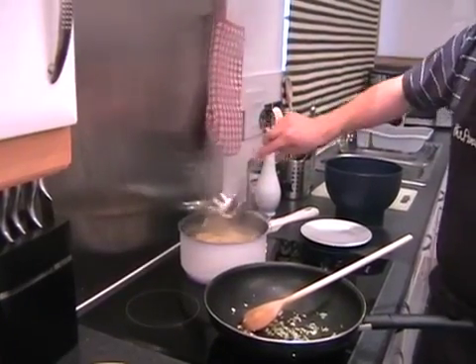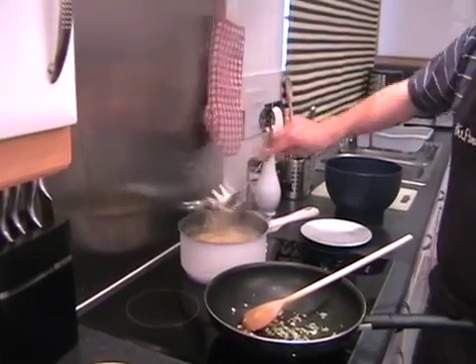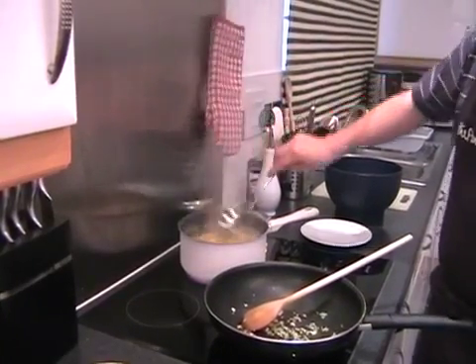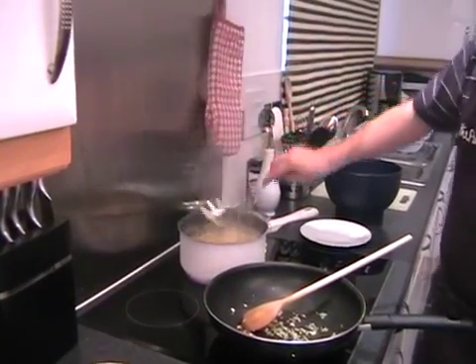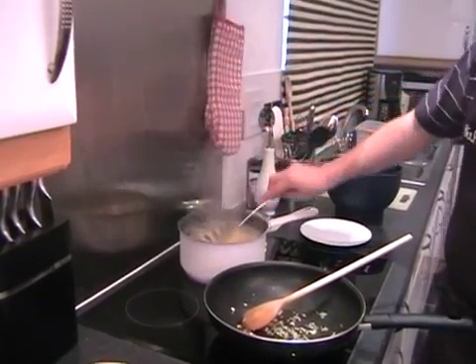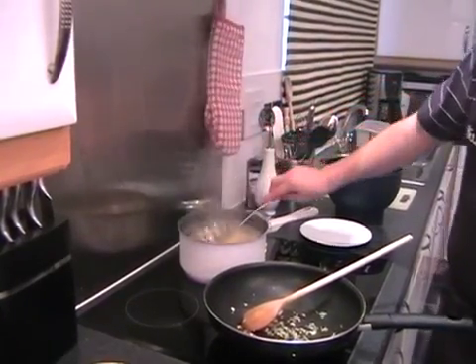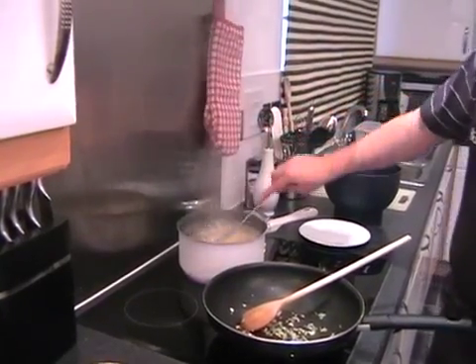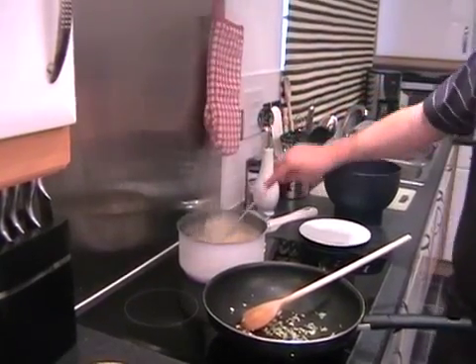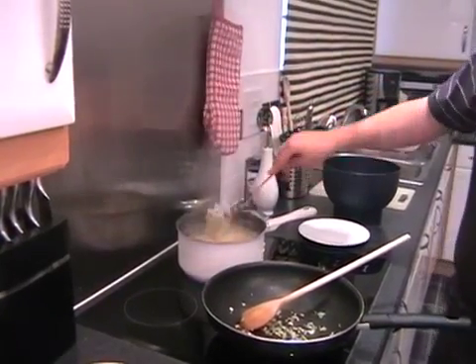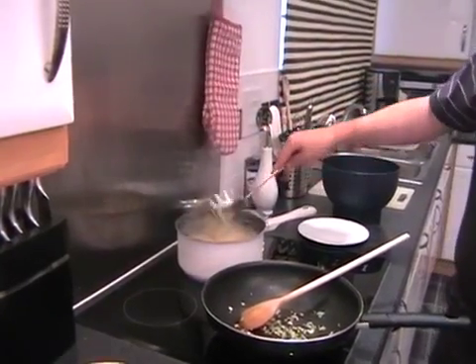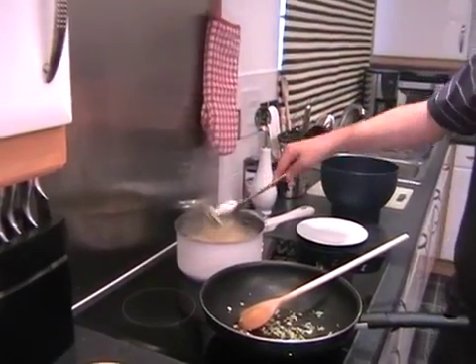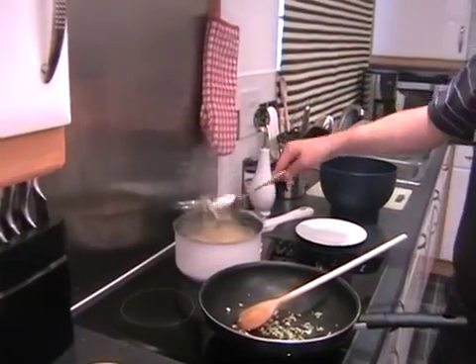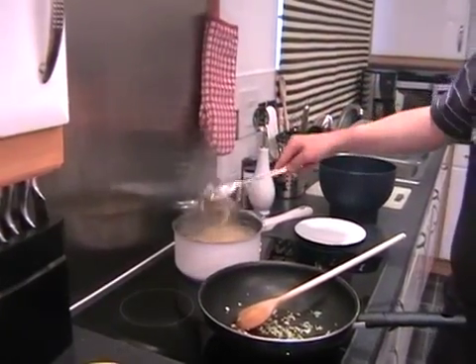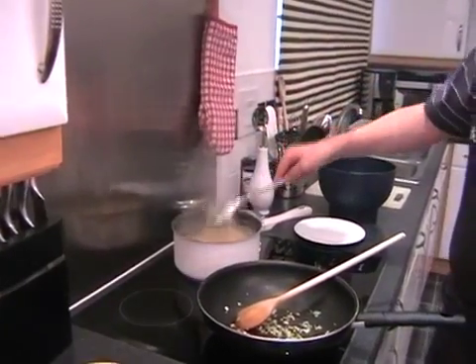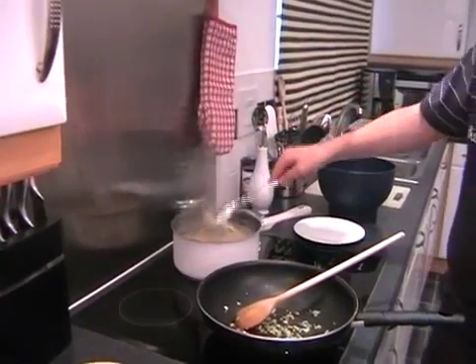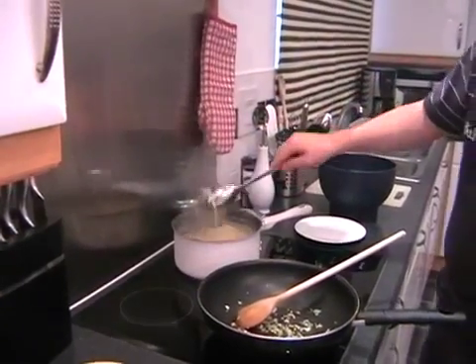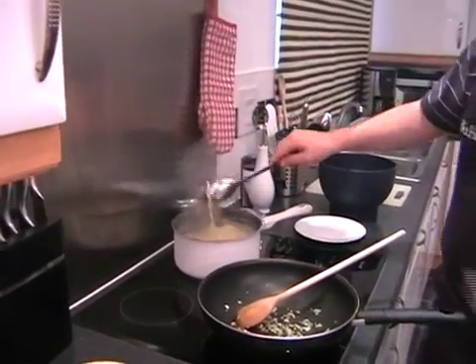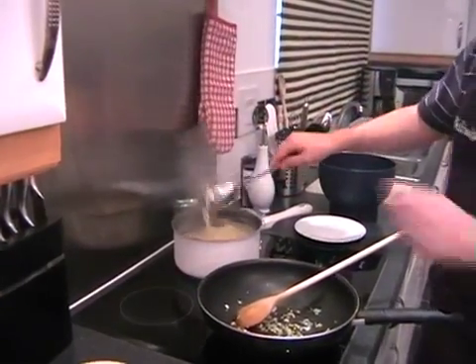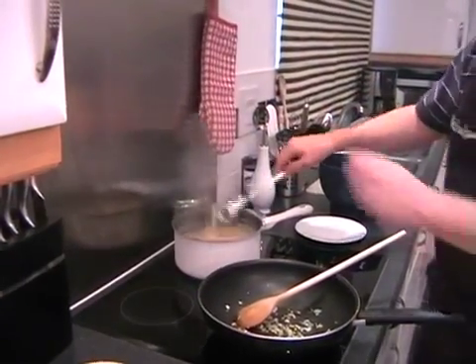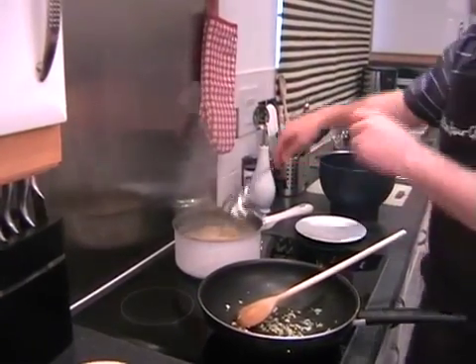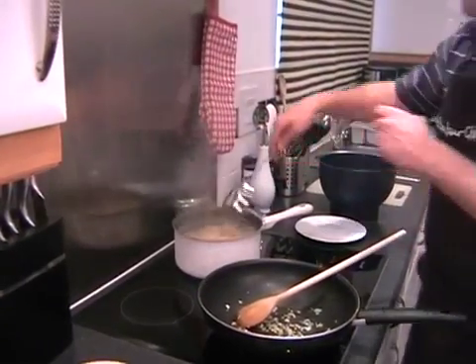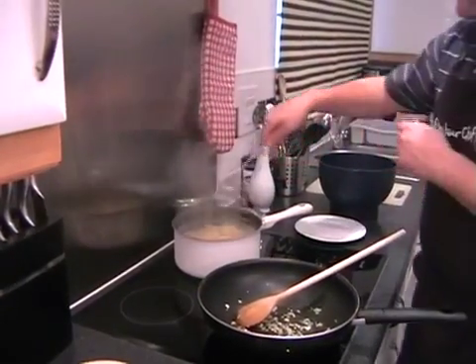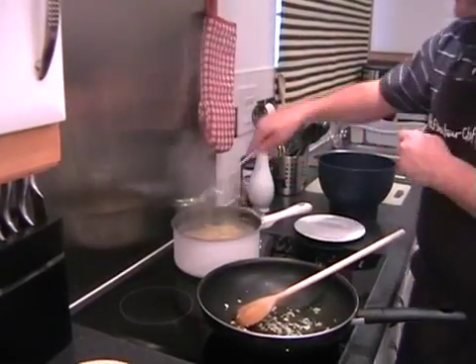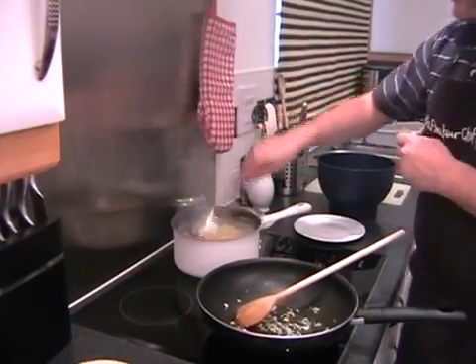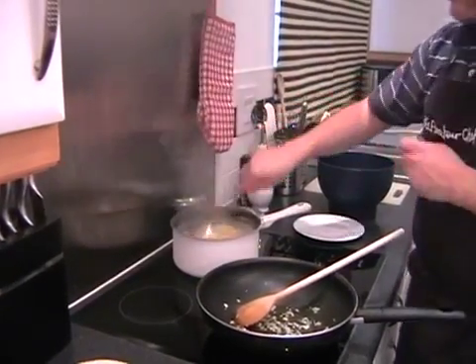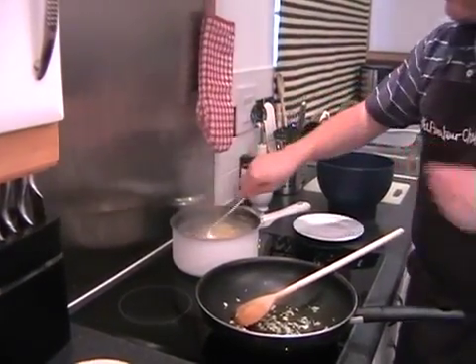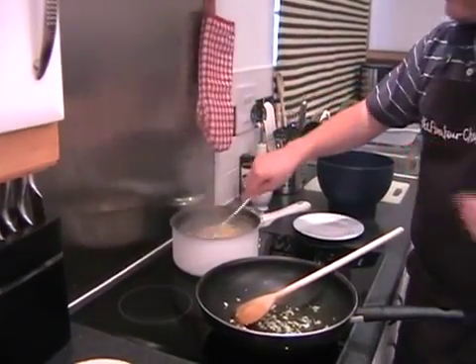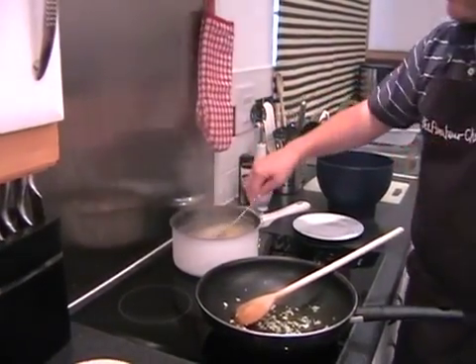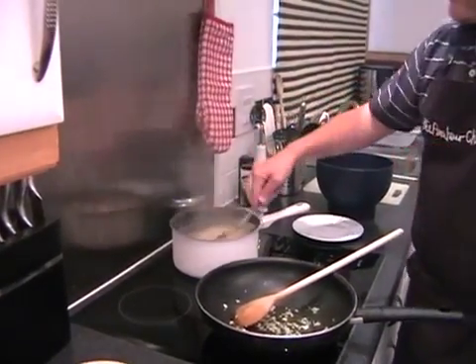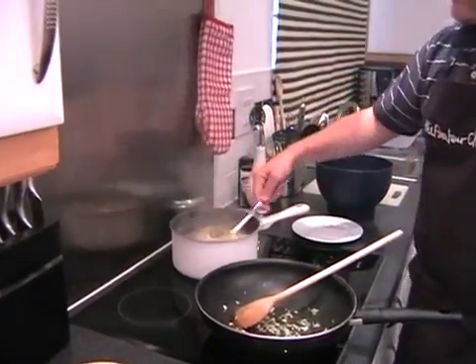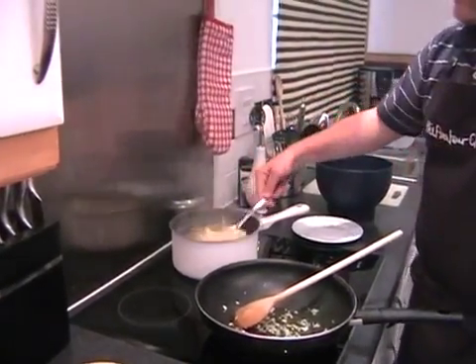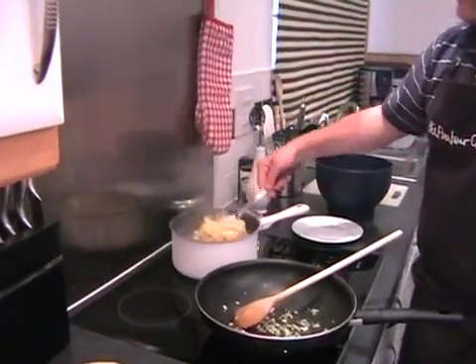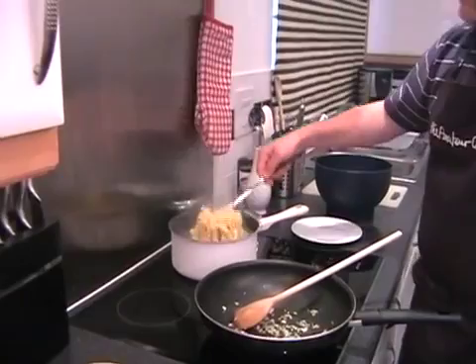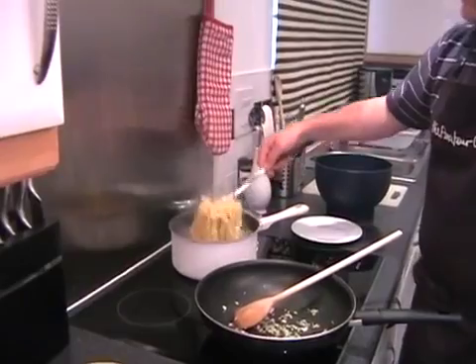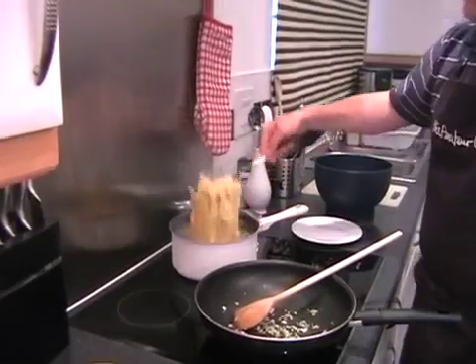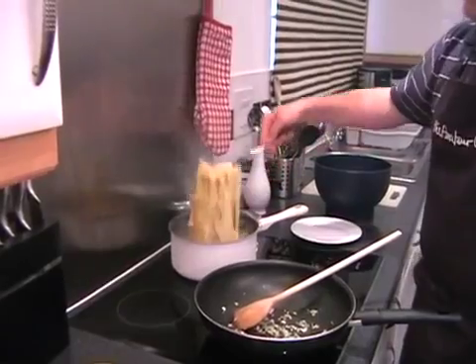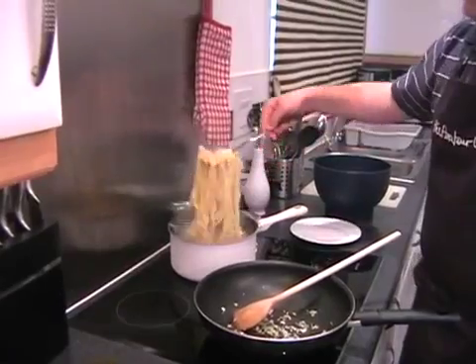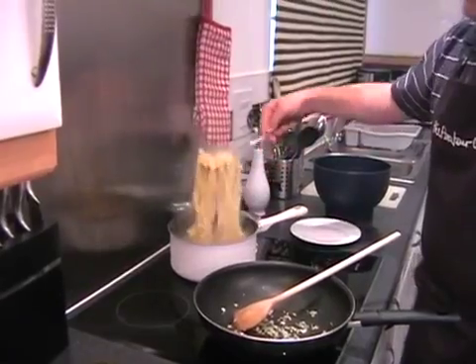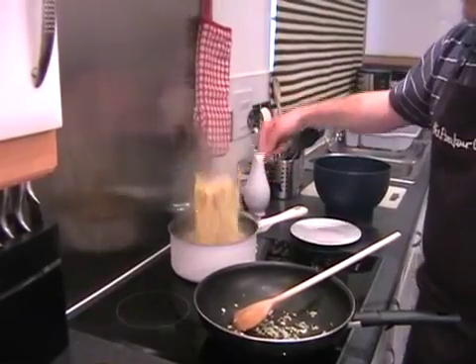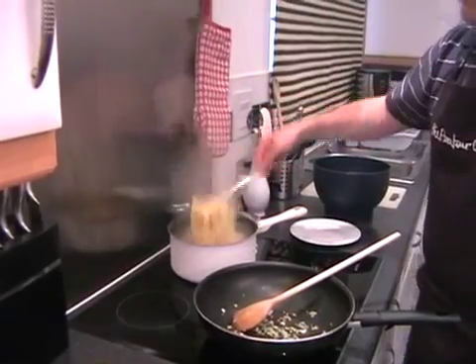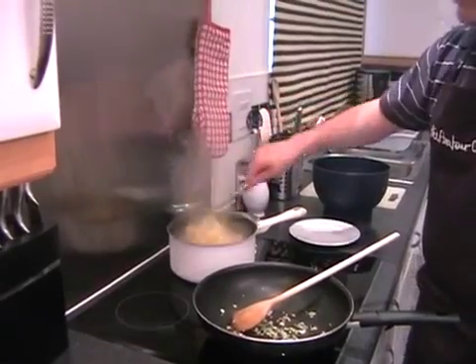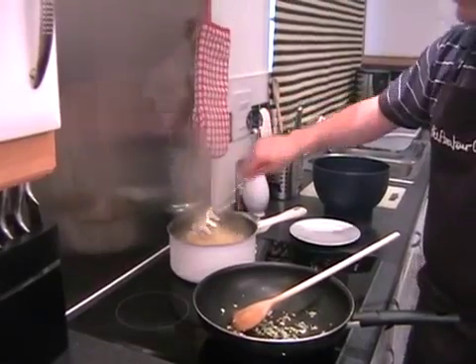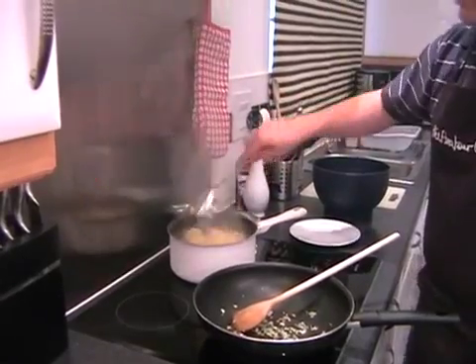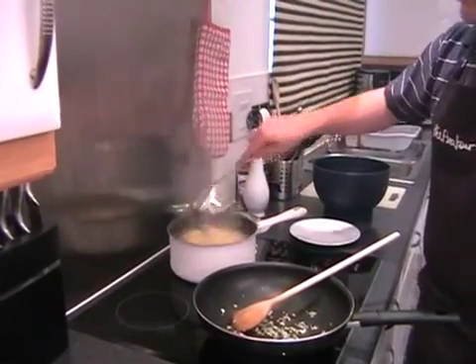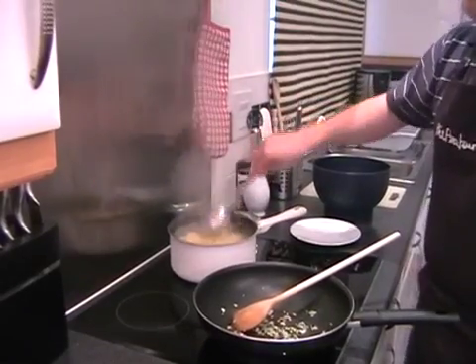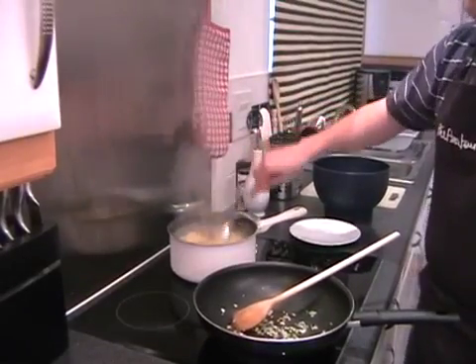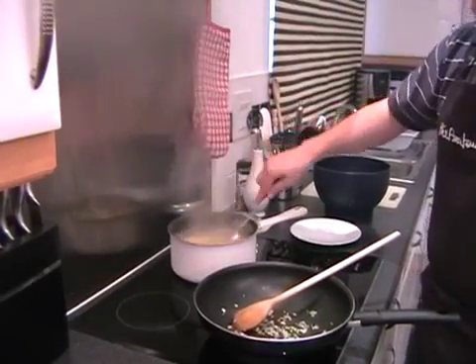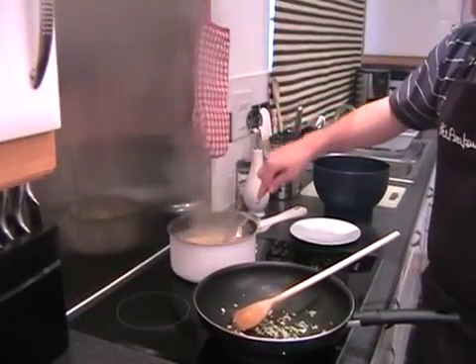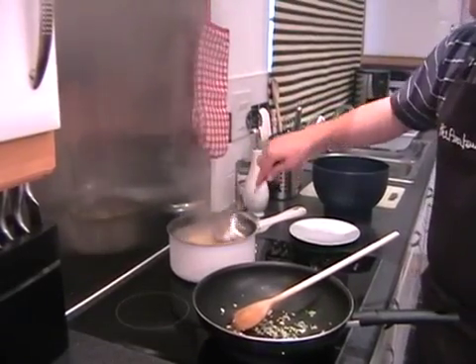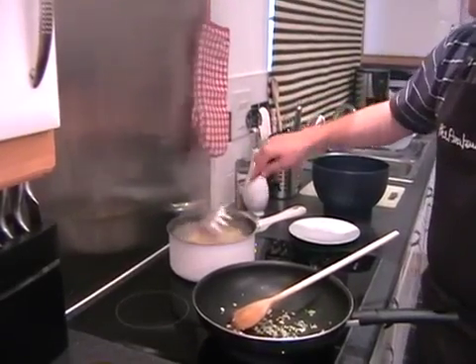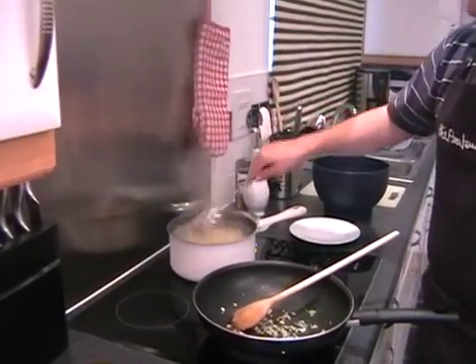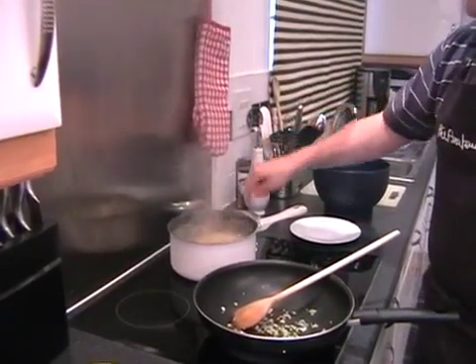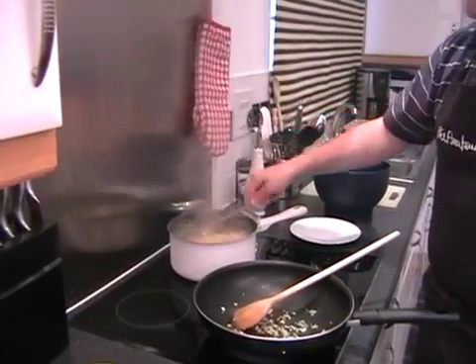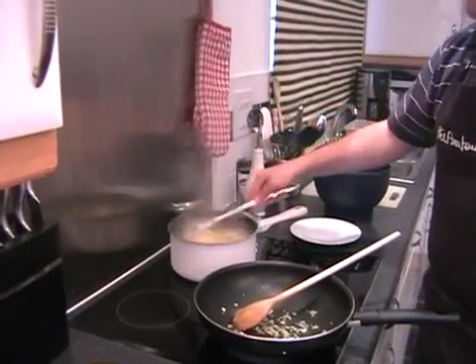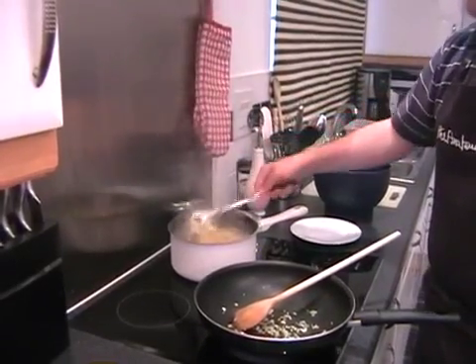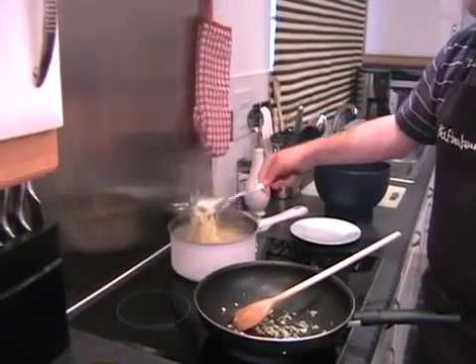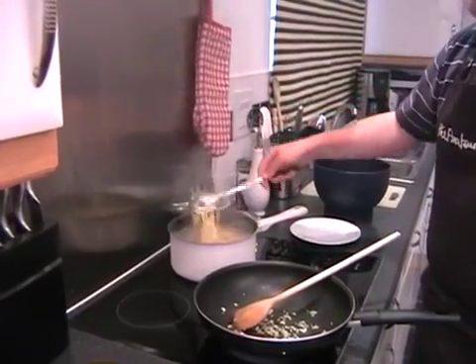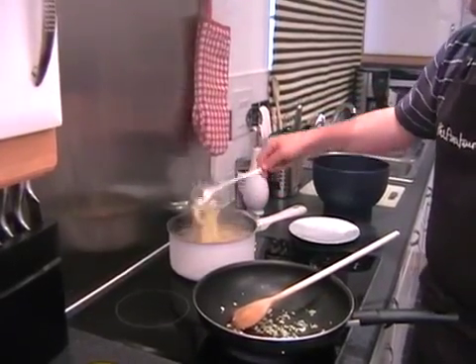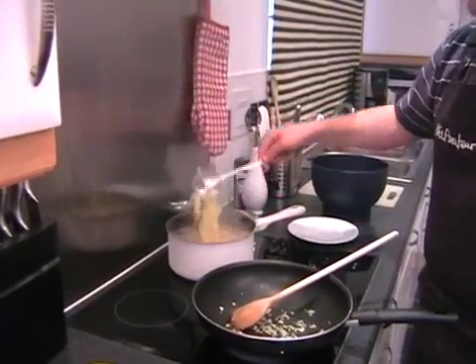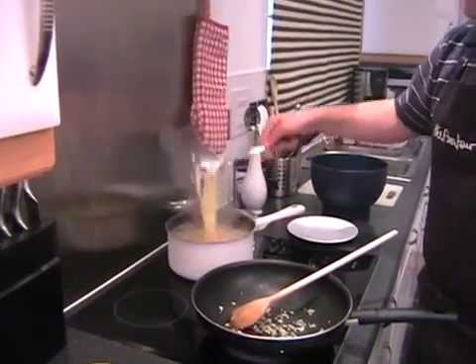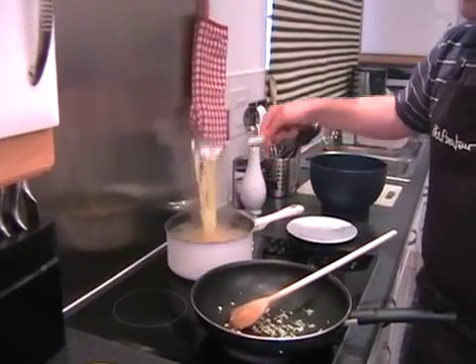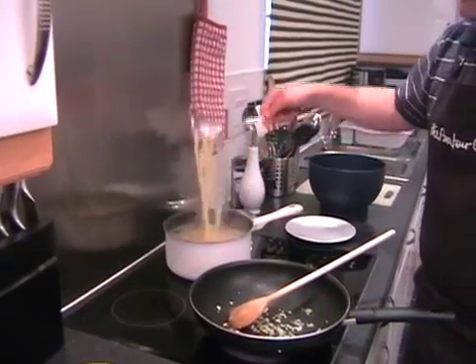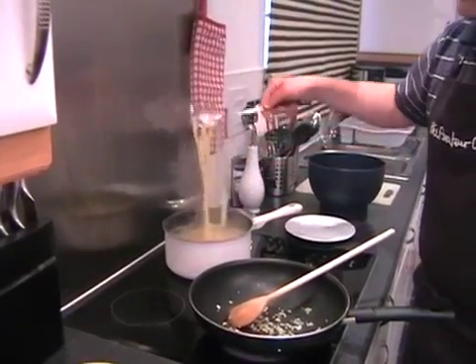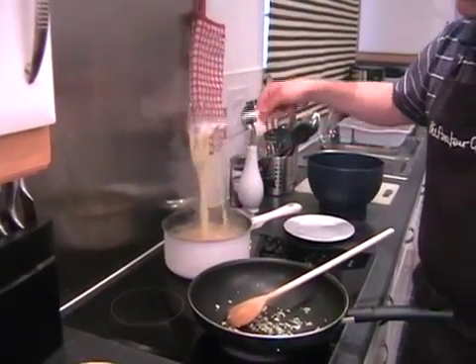And I hope you're using homemade pasta too — it's so easy to do.